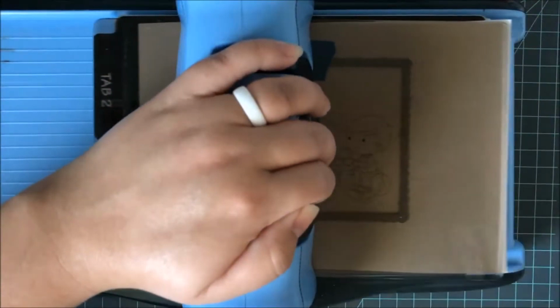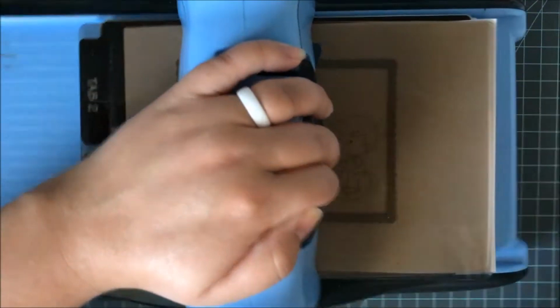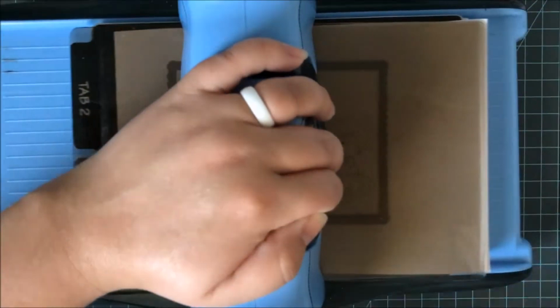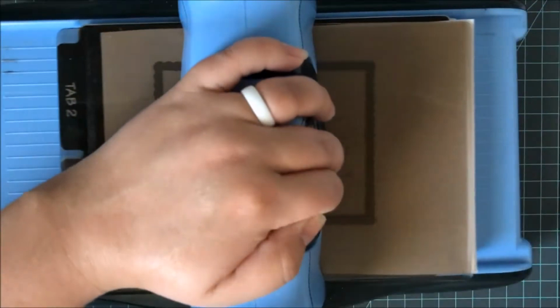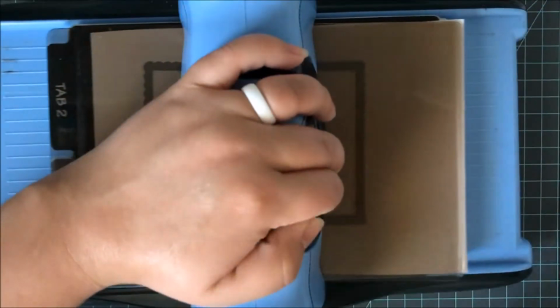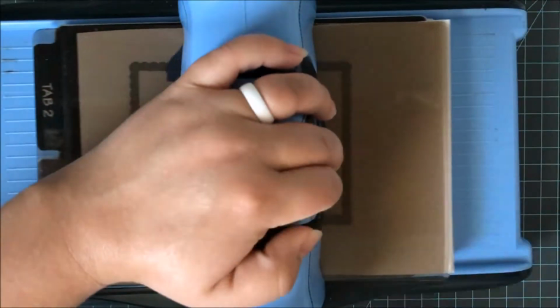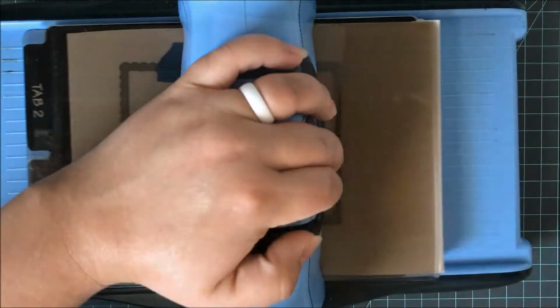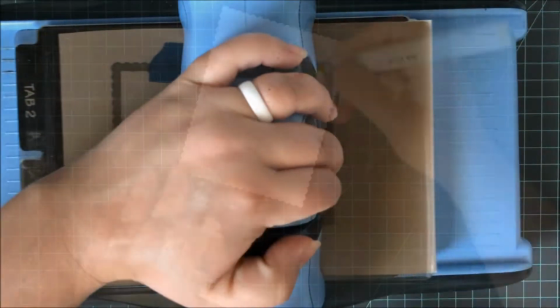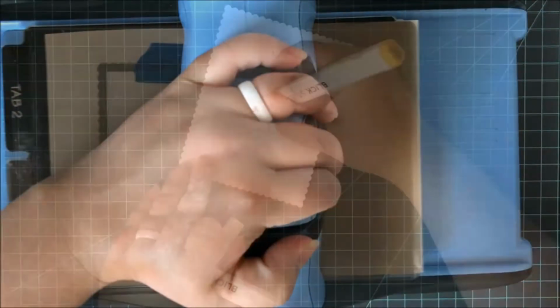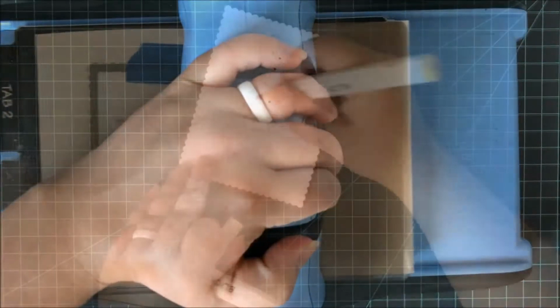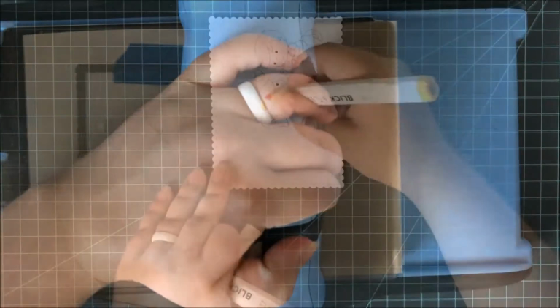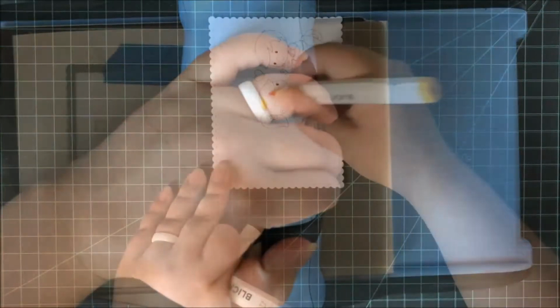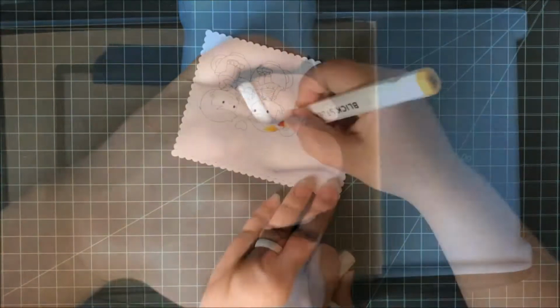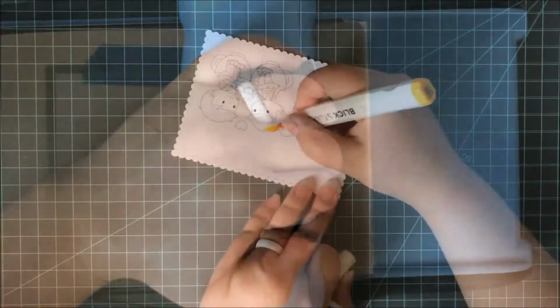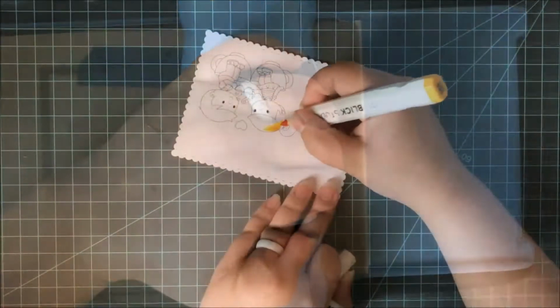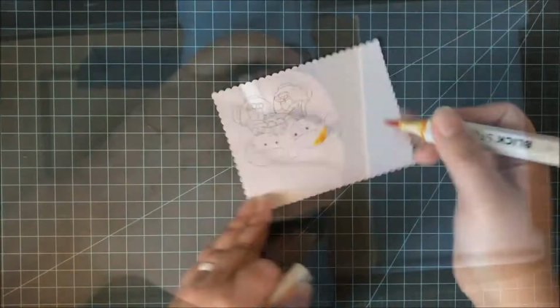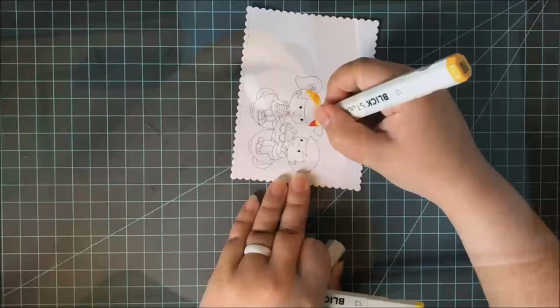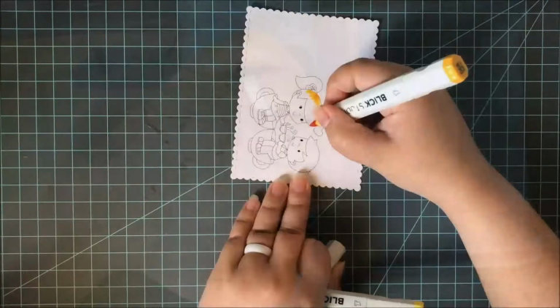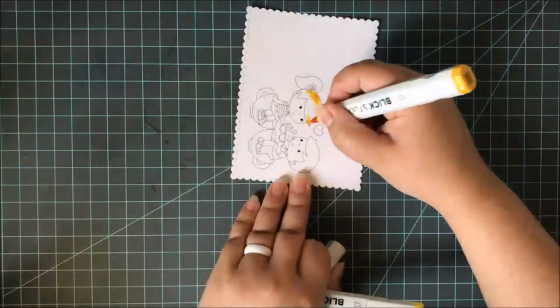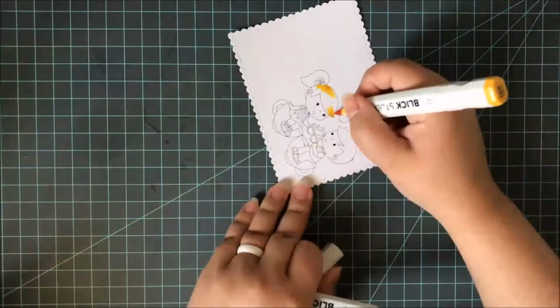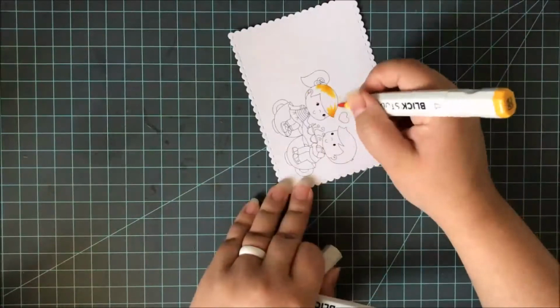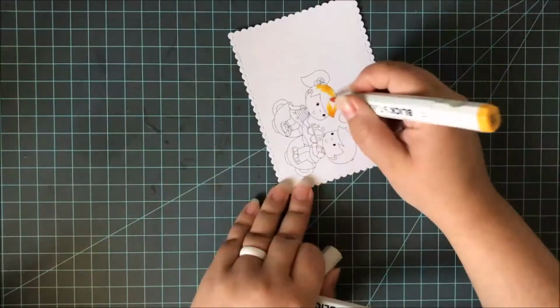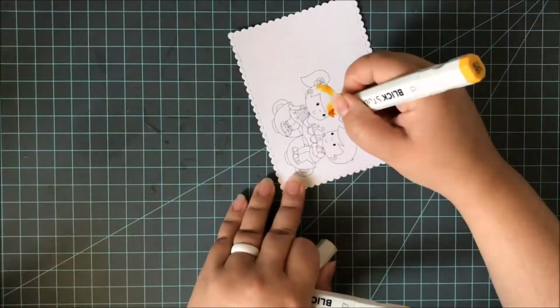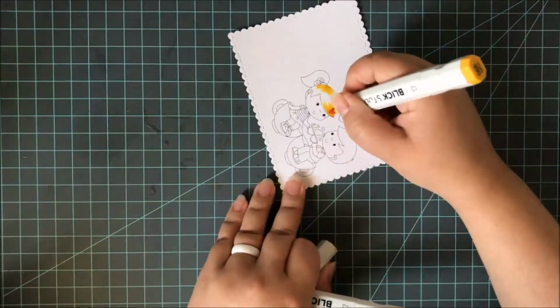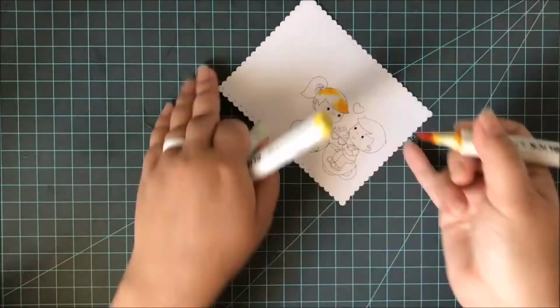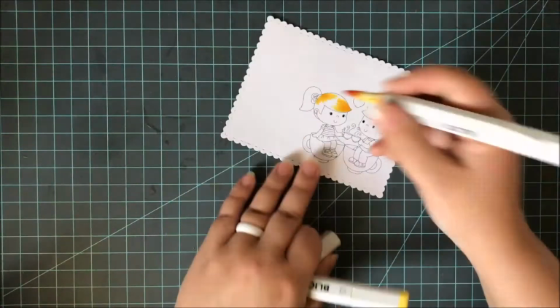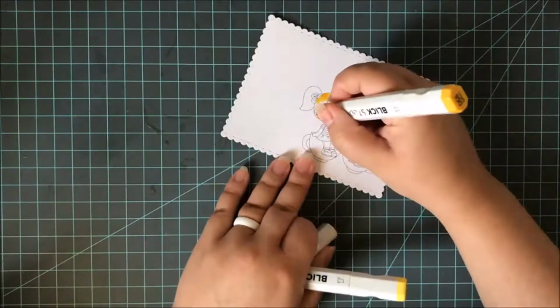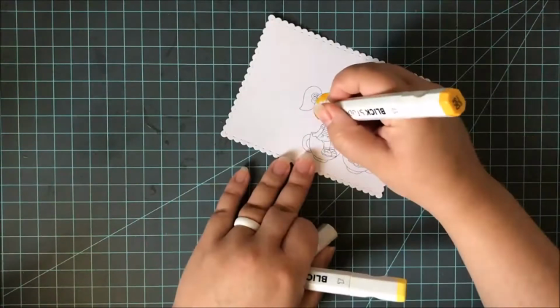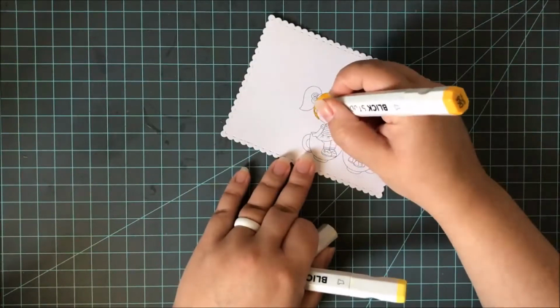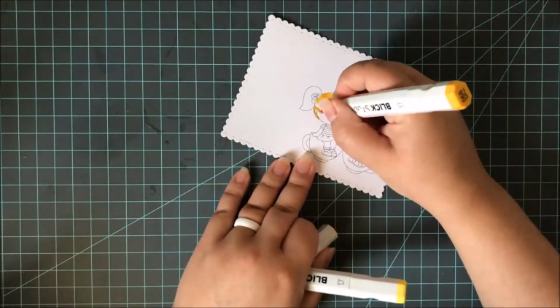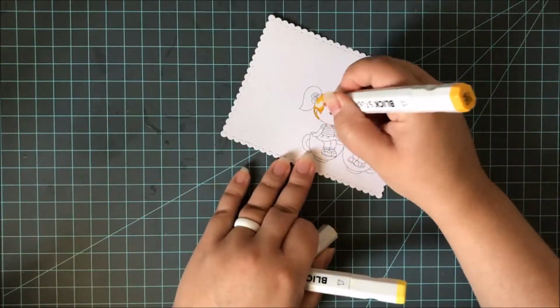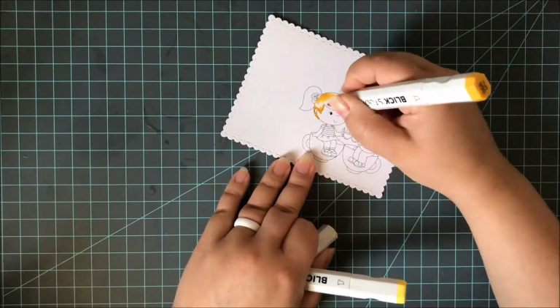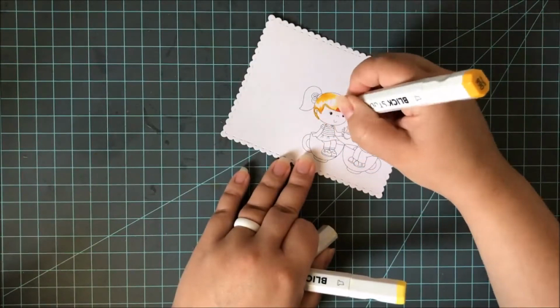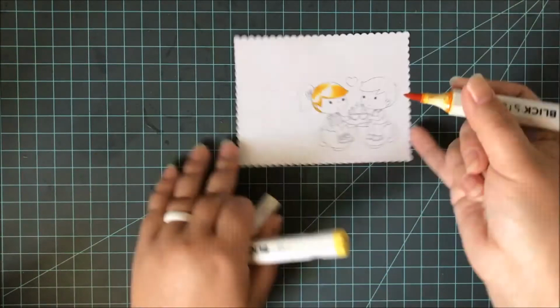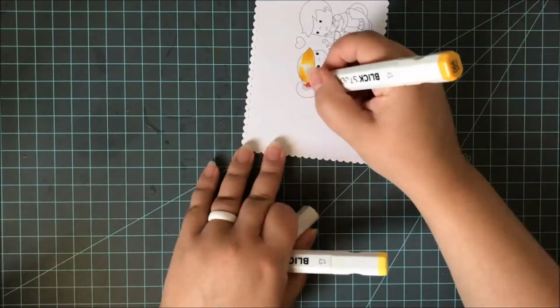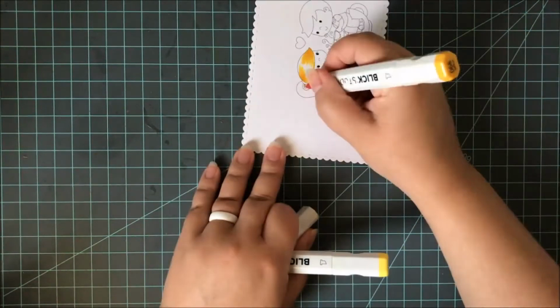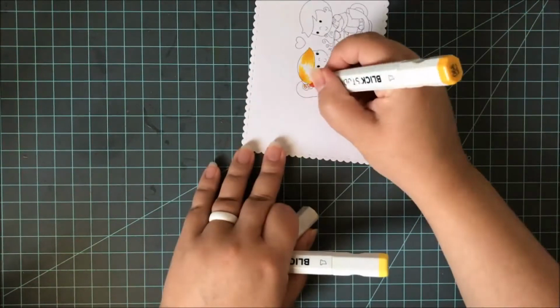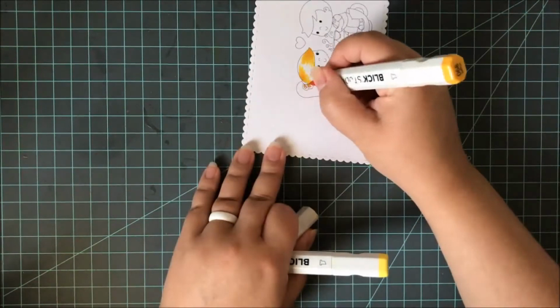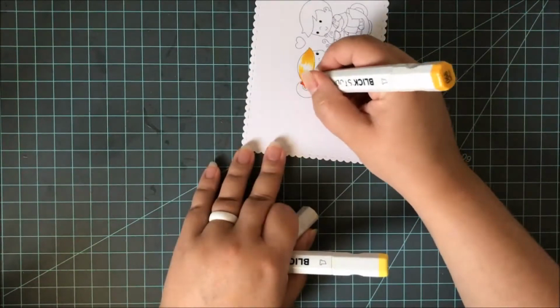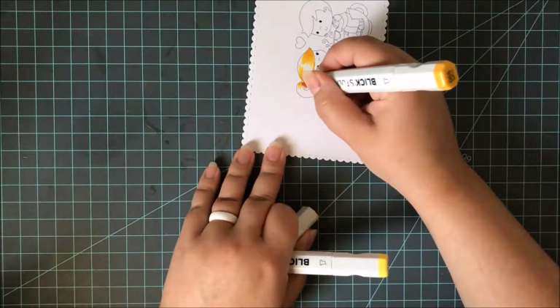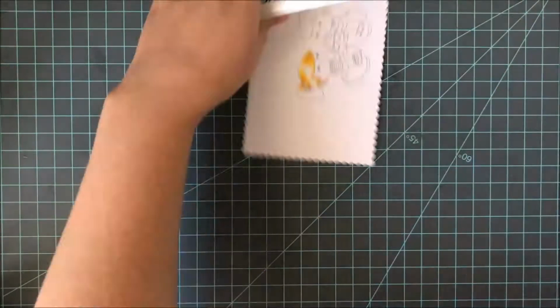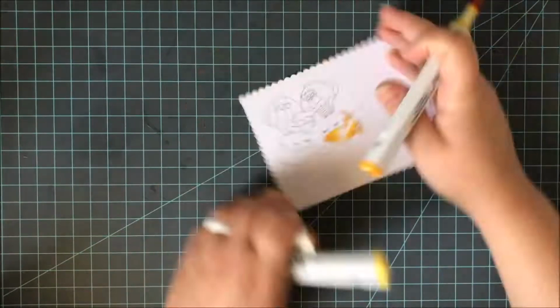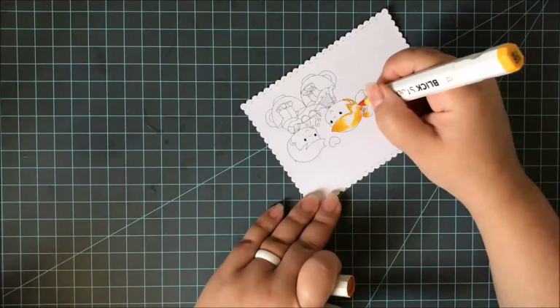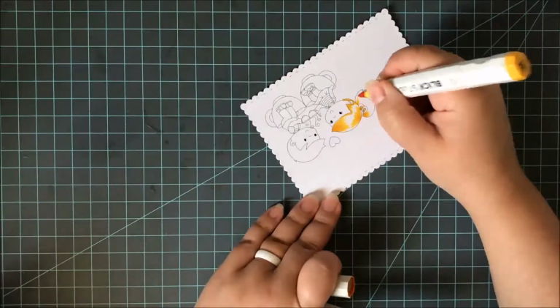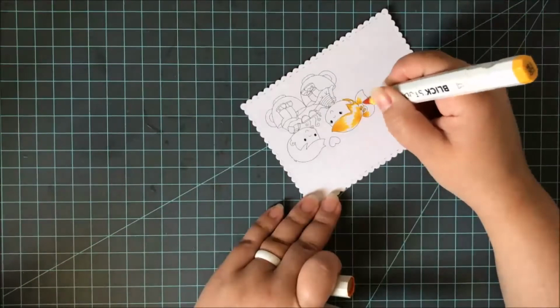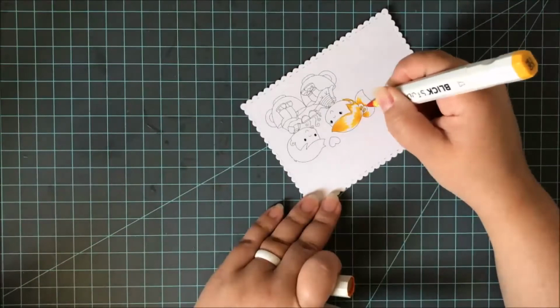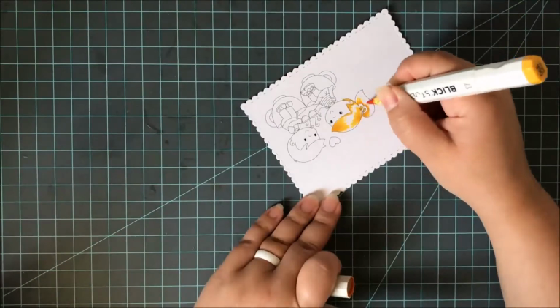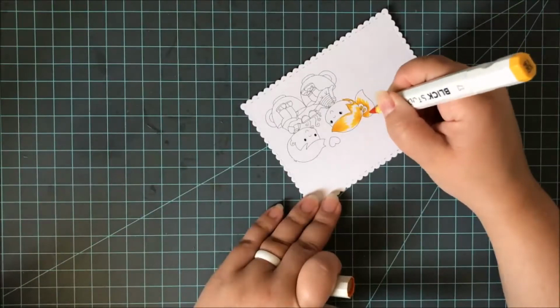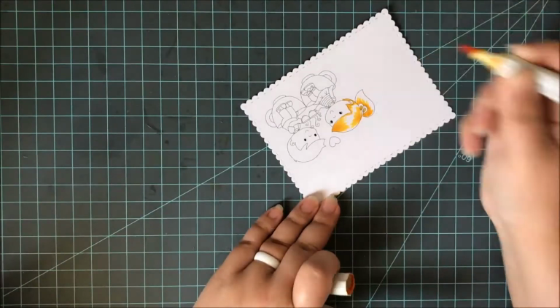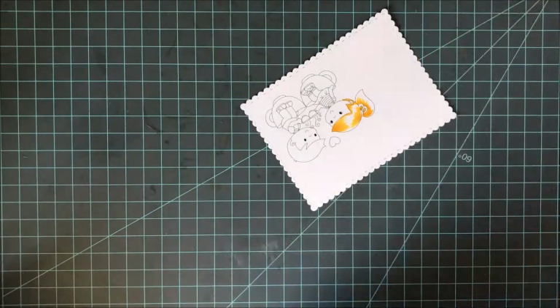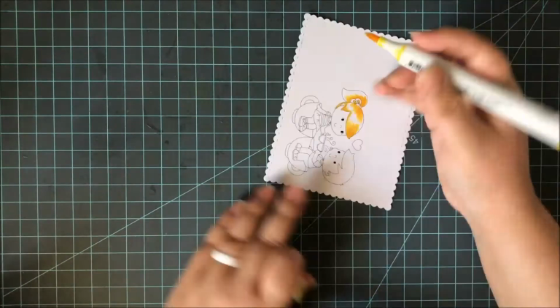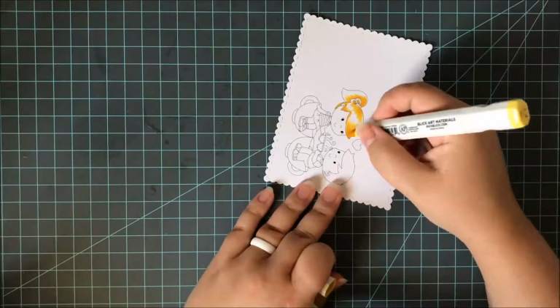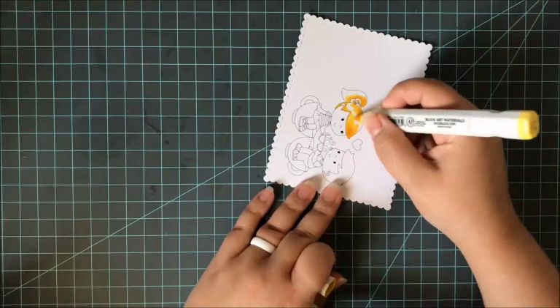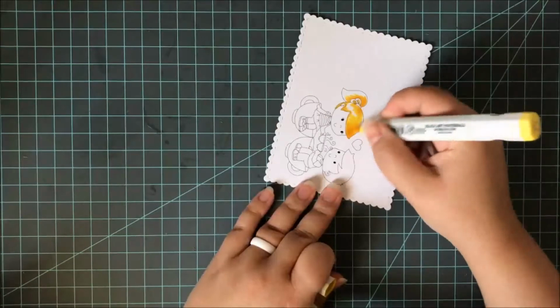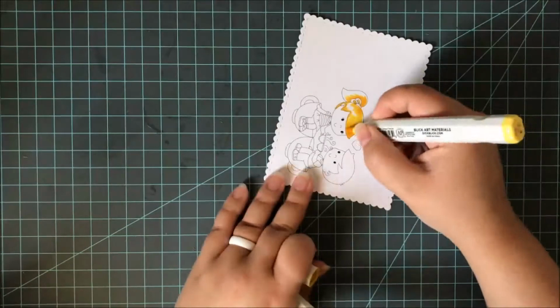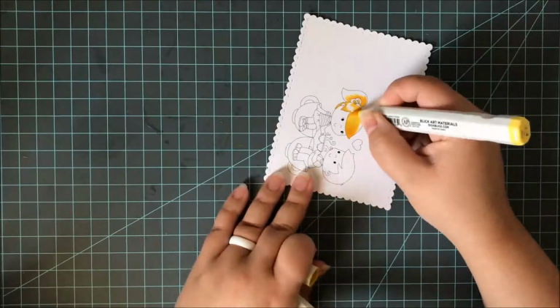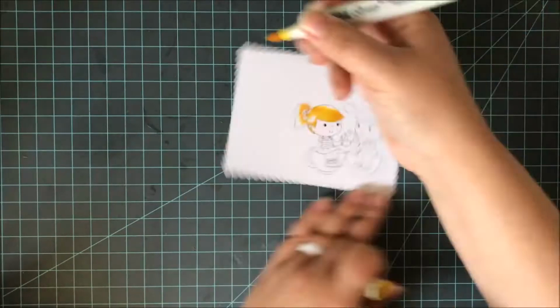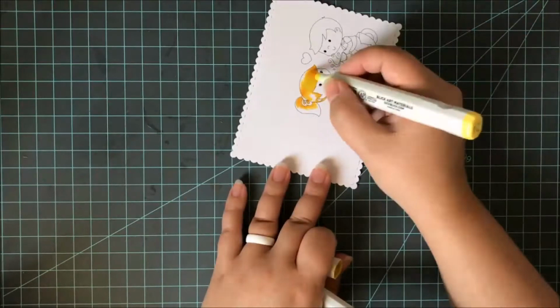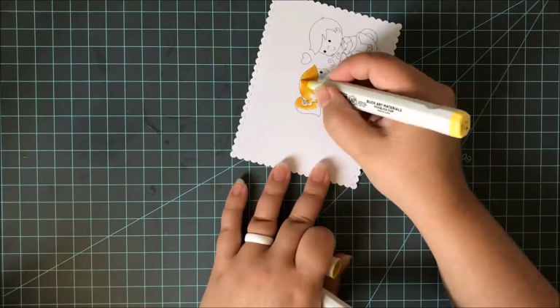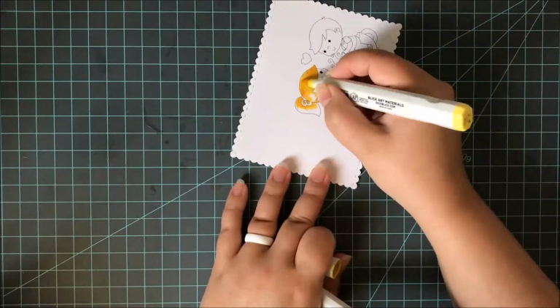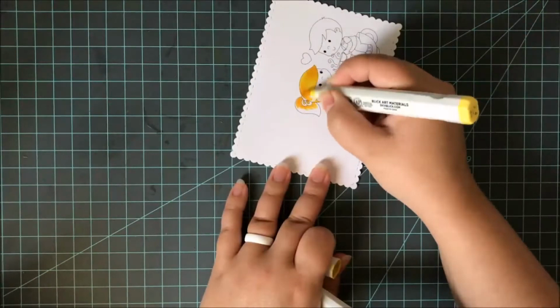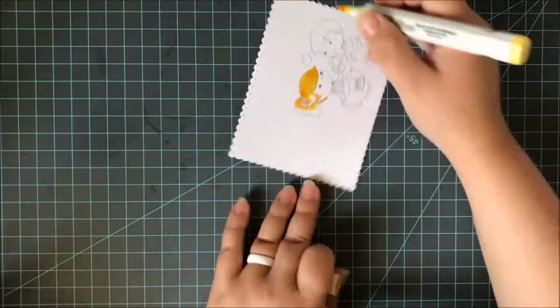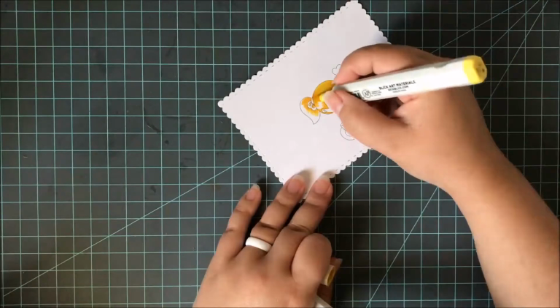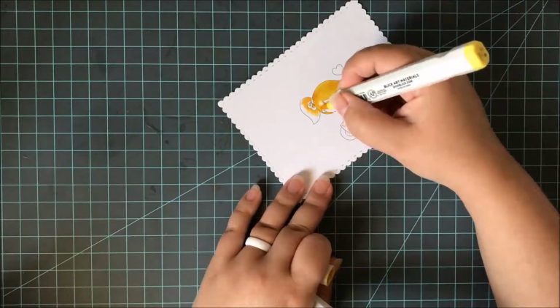I'm using the Fancy Frames die just to go ahead and die cut that out. Then I'll be using my alcohol markers to color this in.